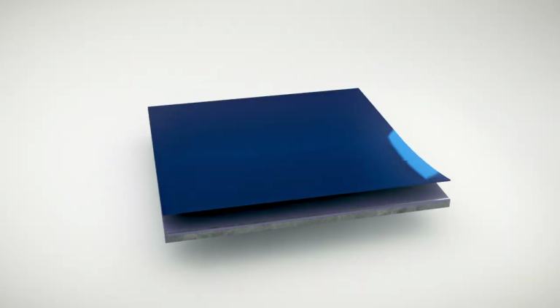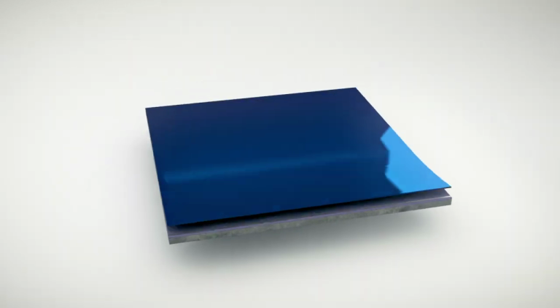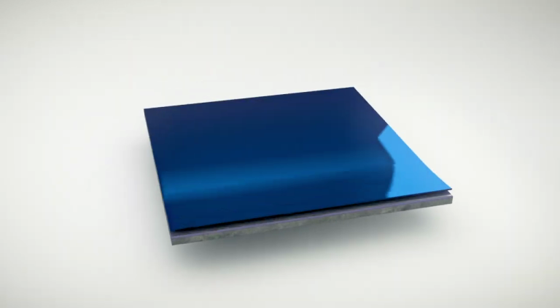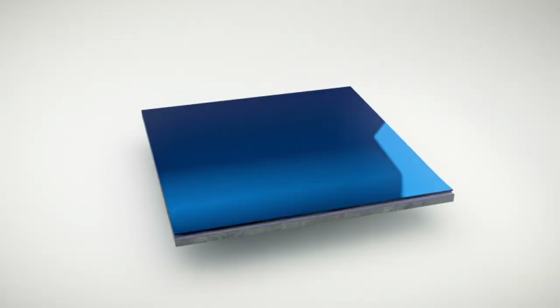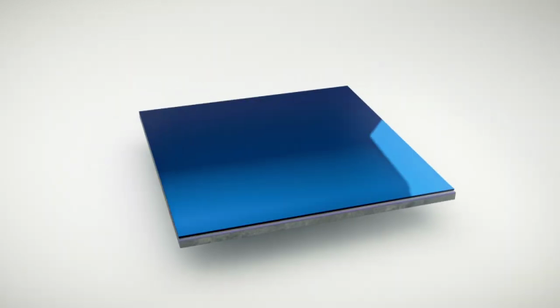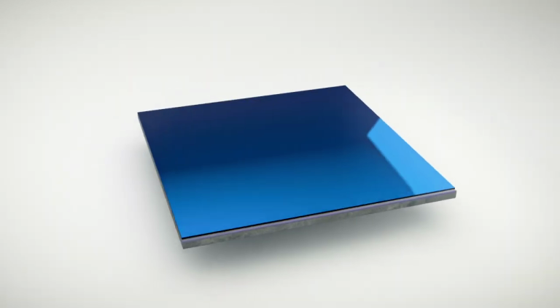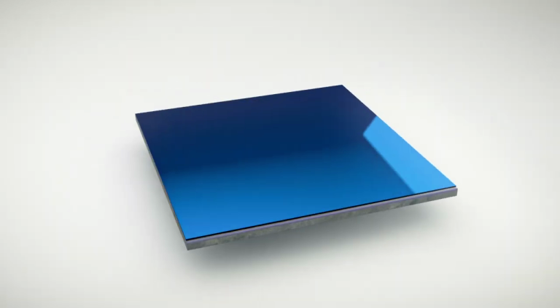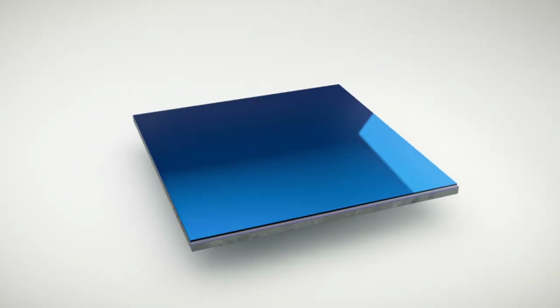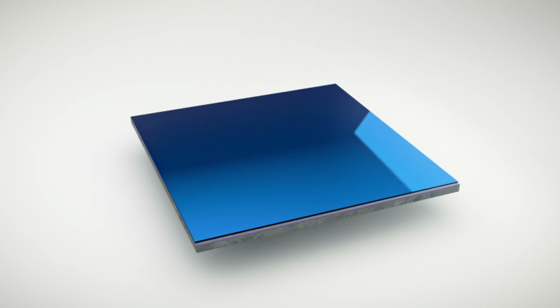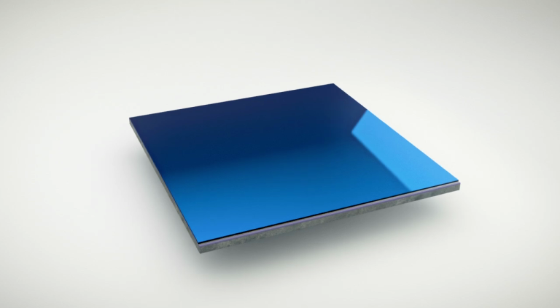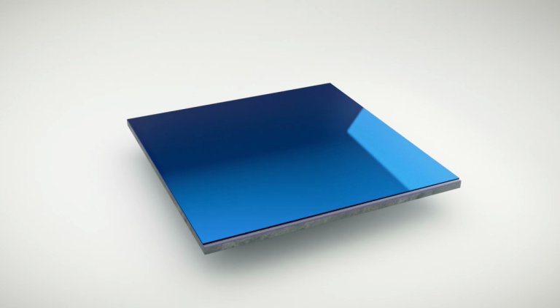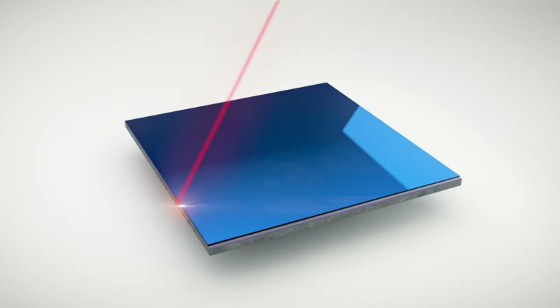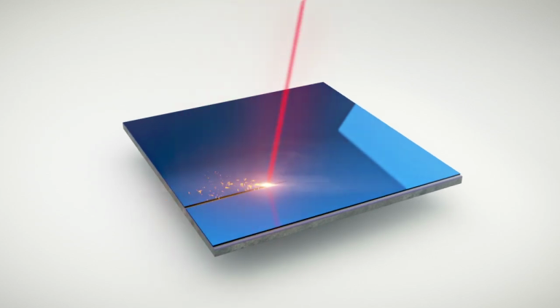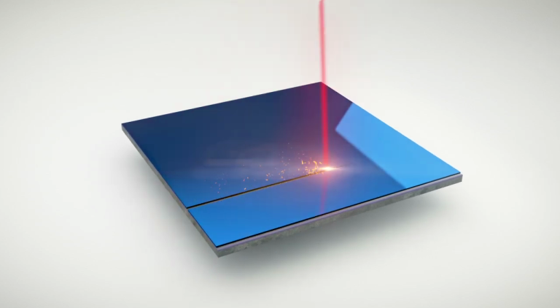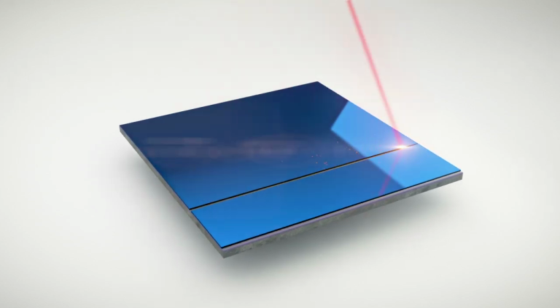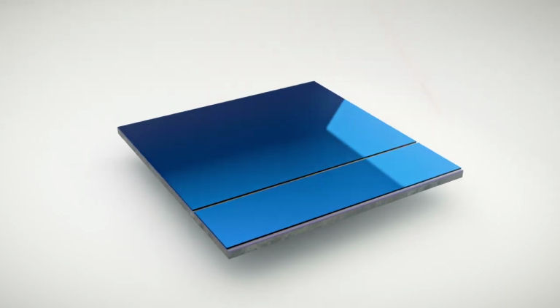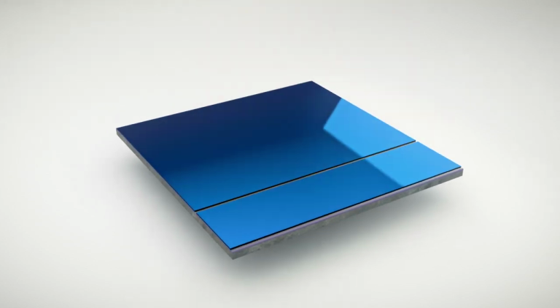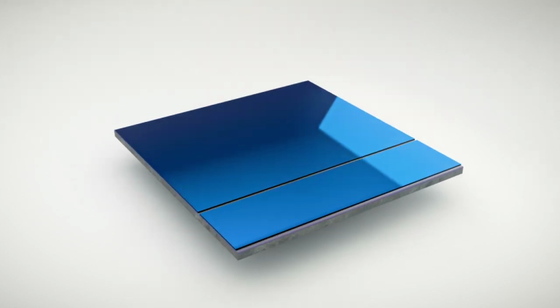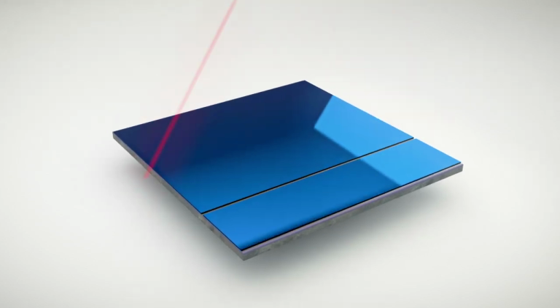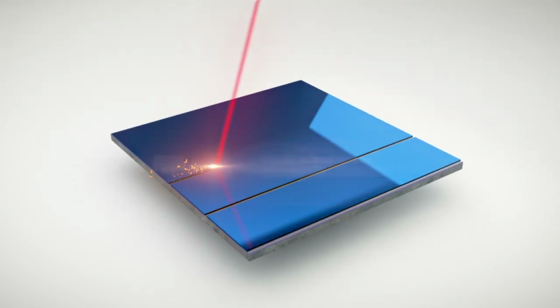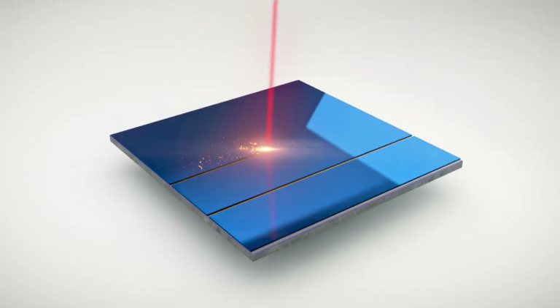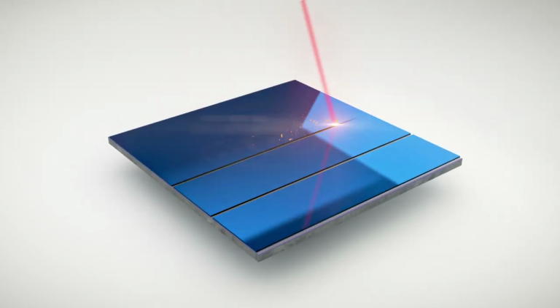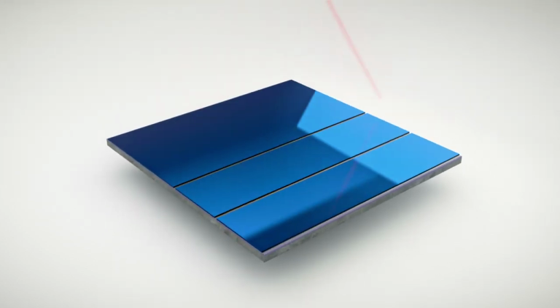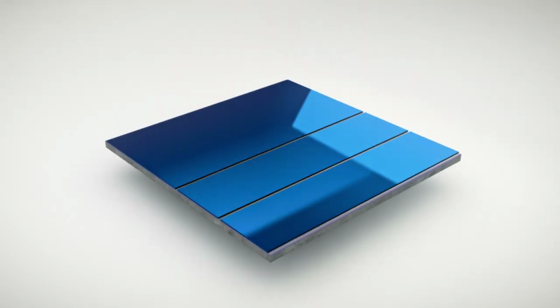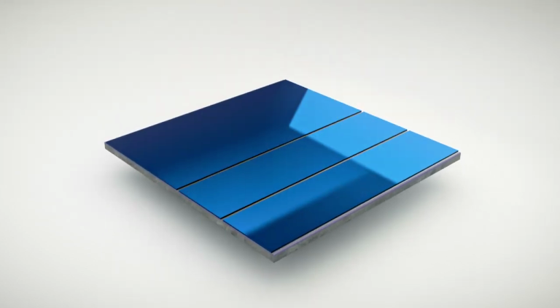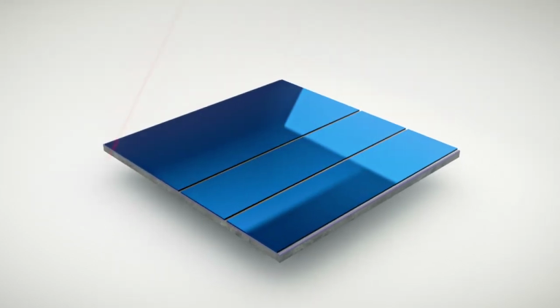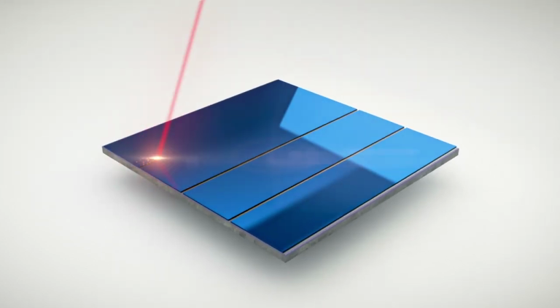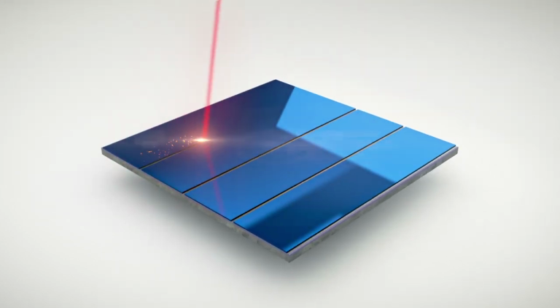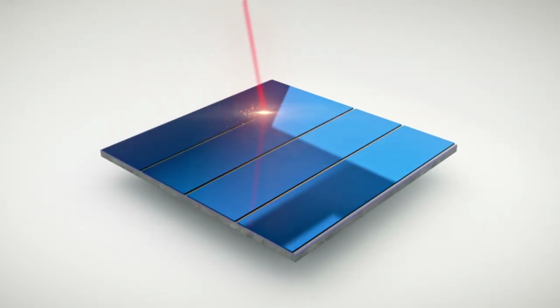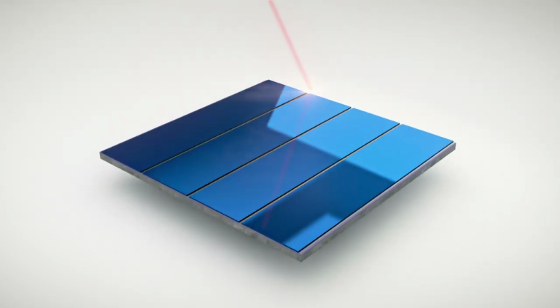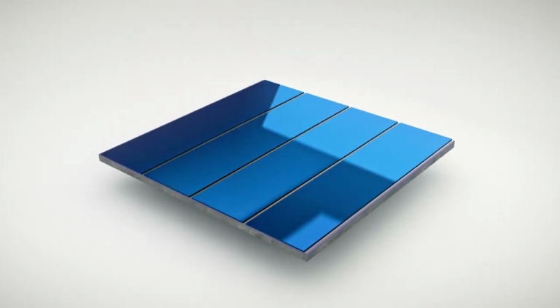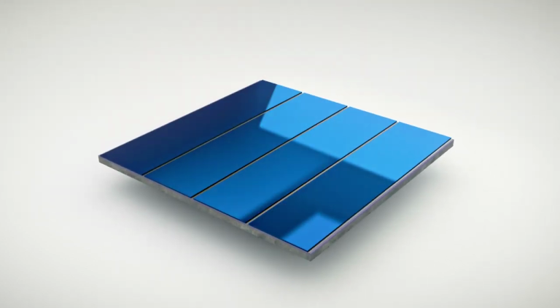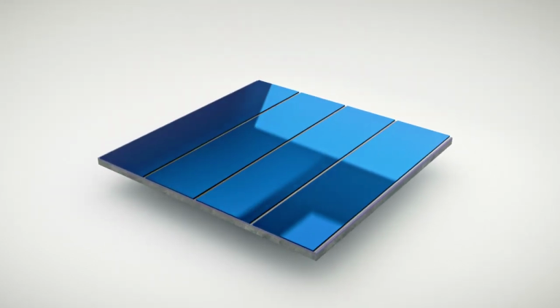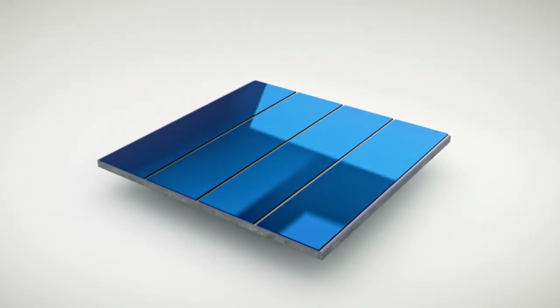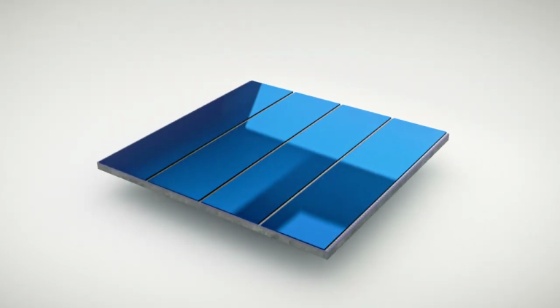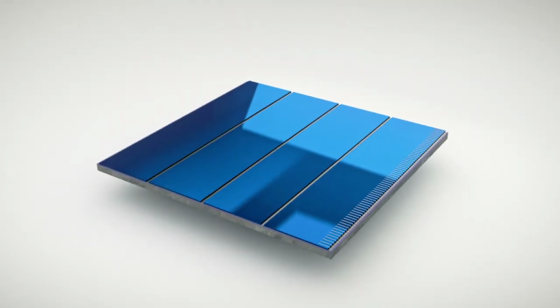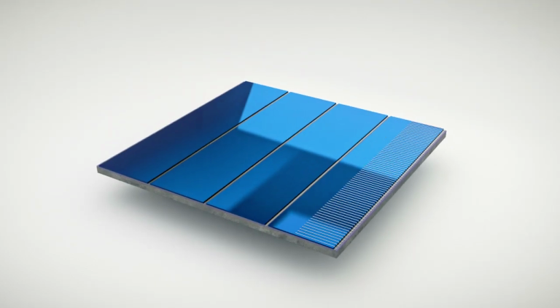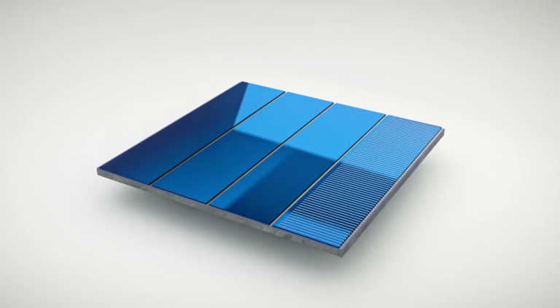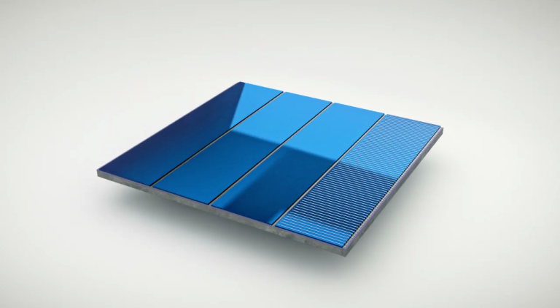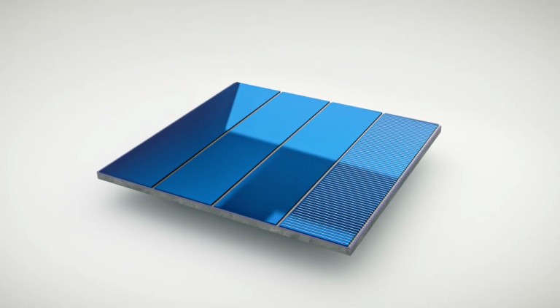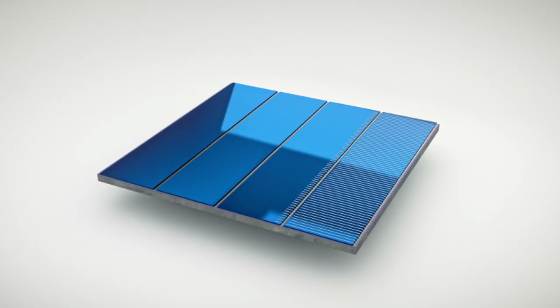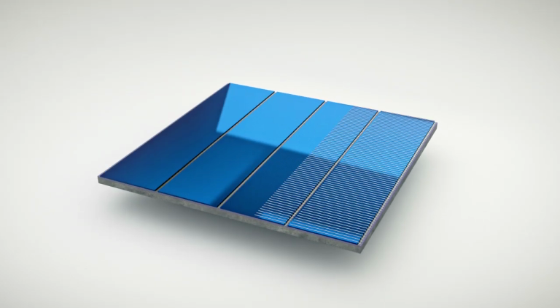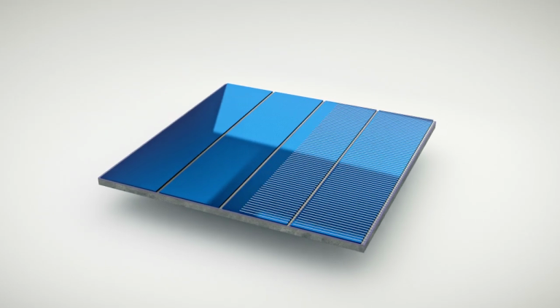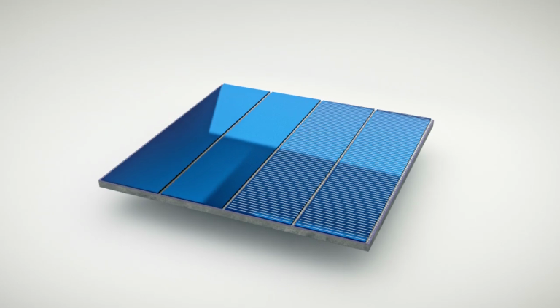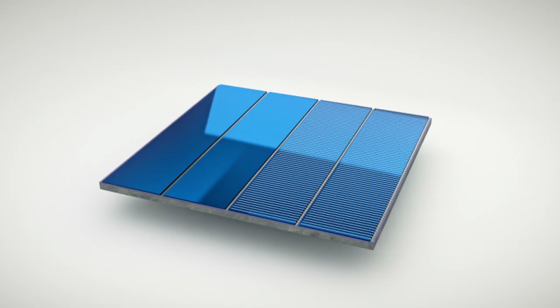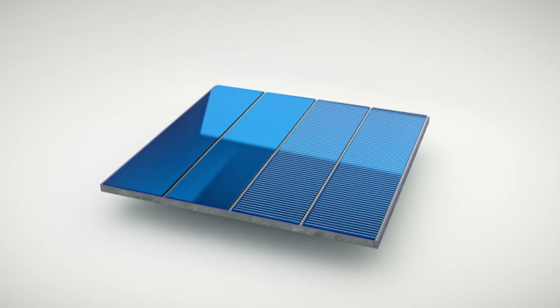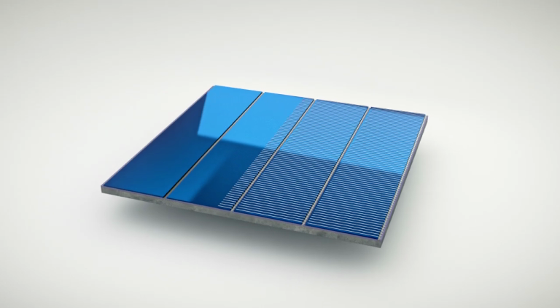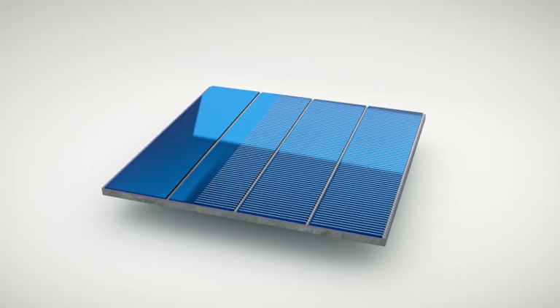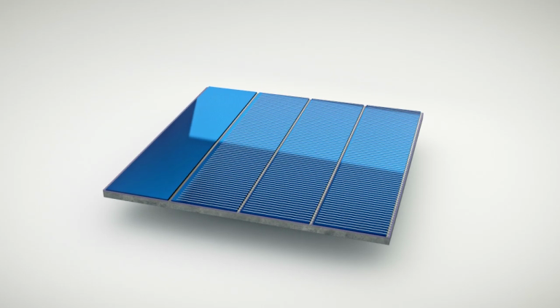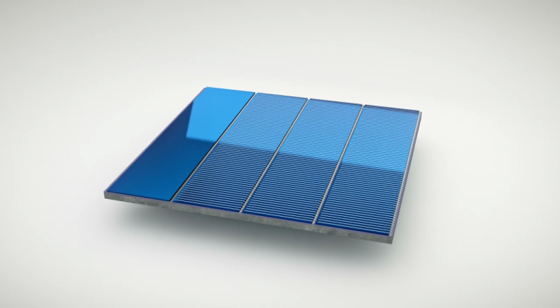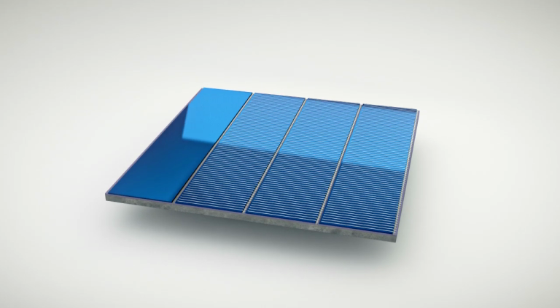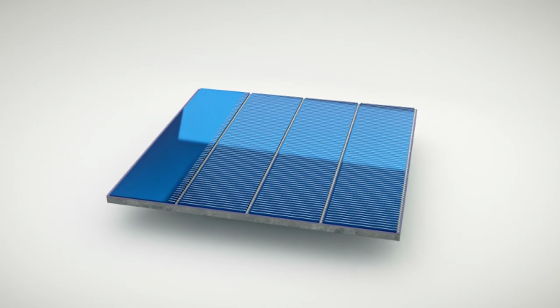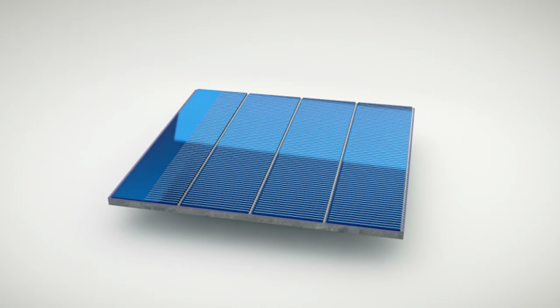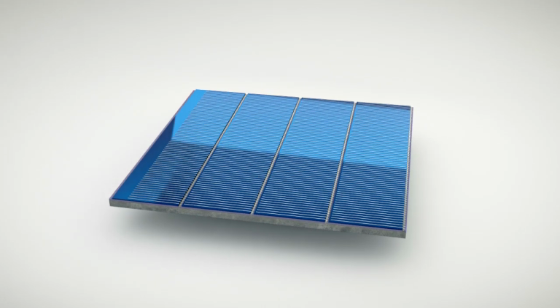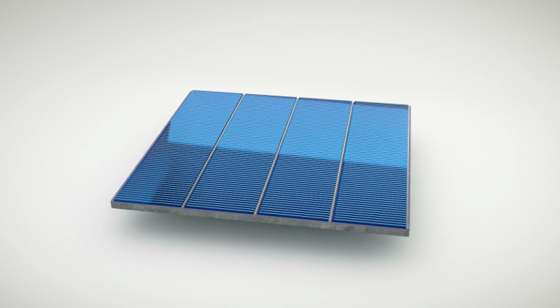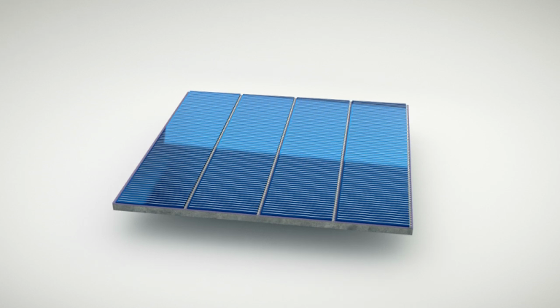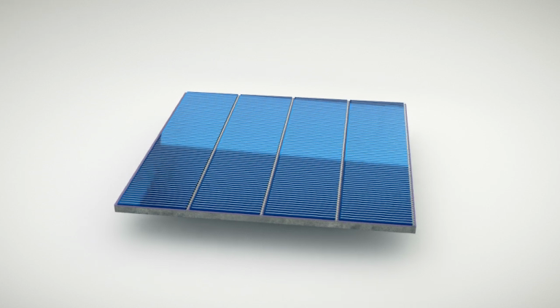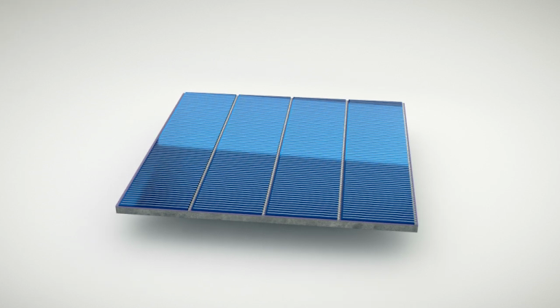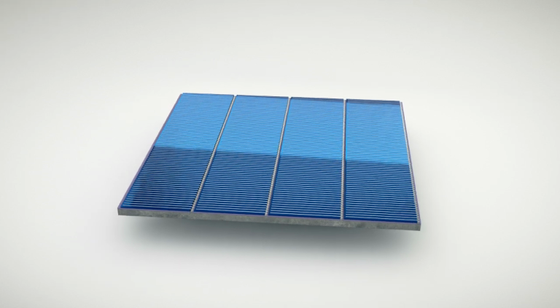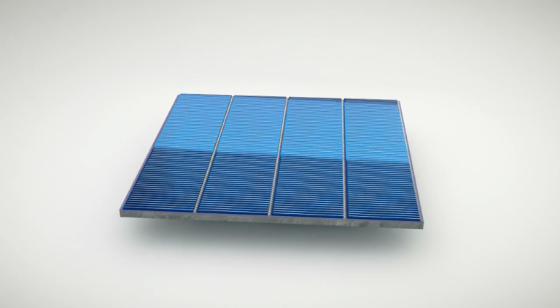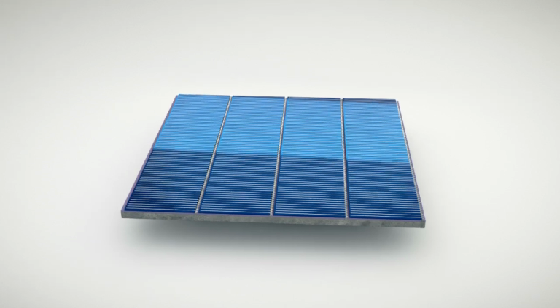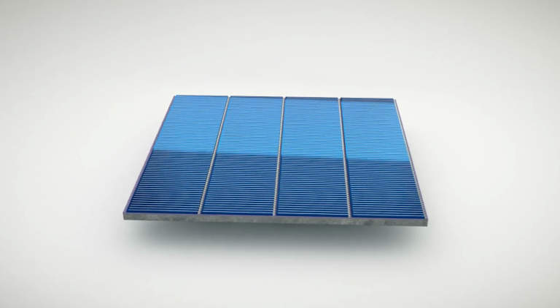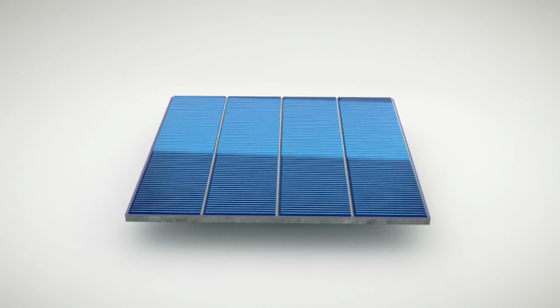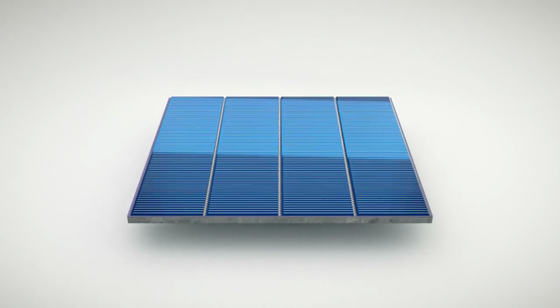The cell is then decomposed into four sub-cells connected in series. This is the integrated cell, called I-cell.